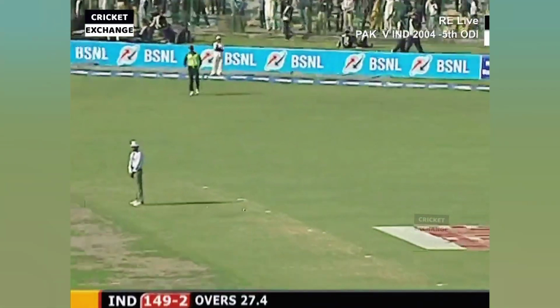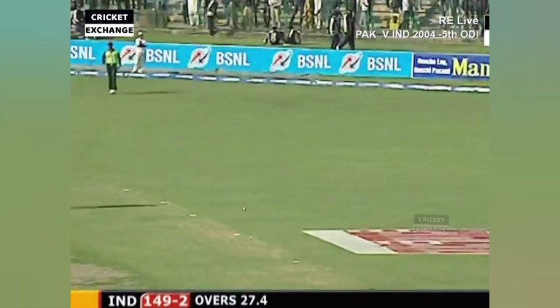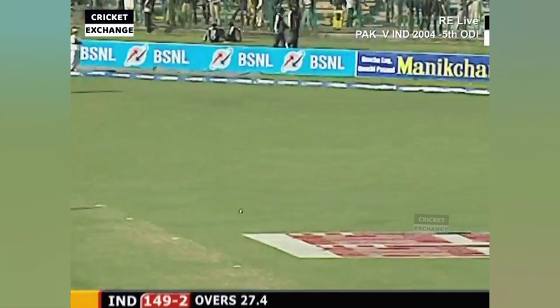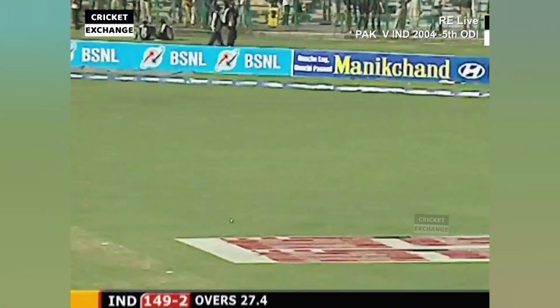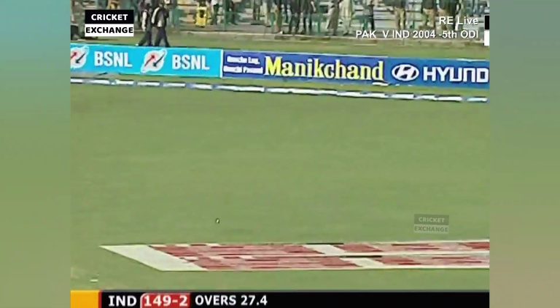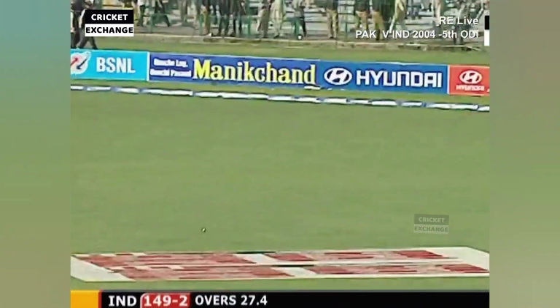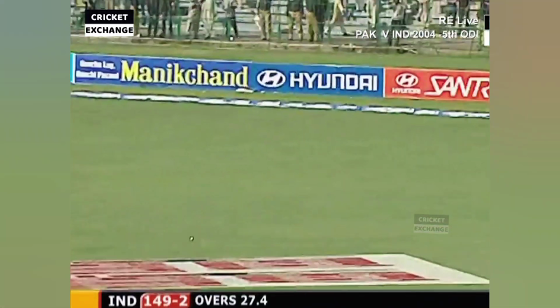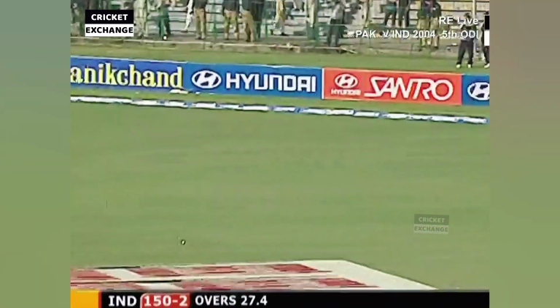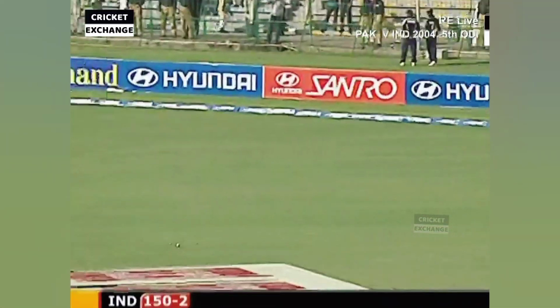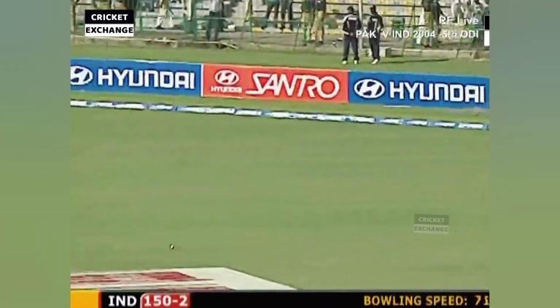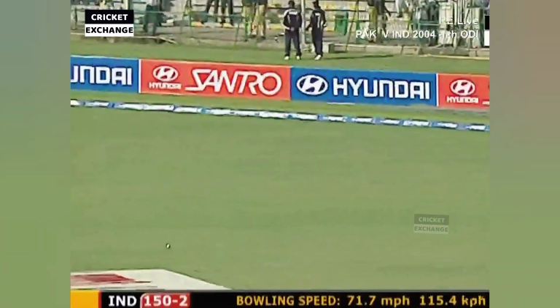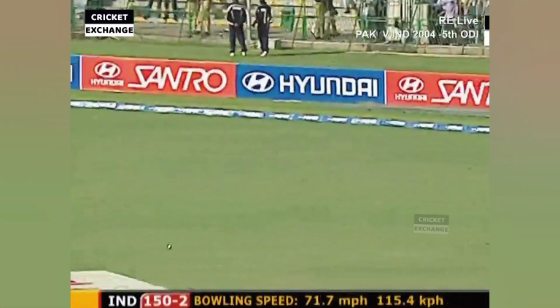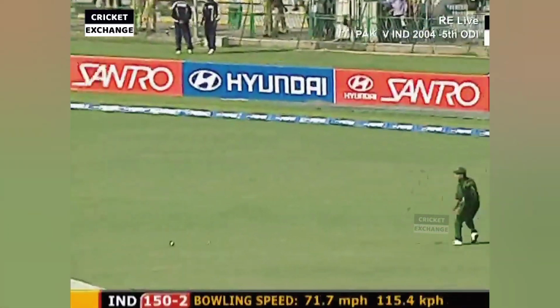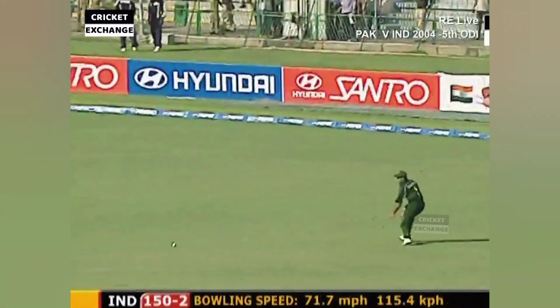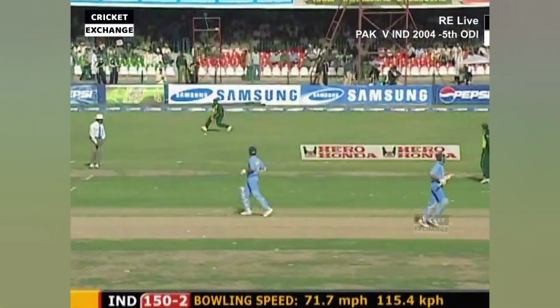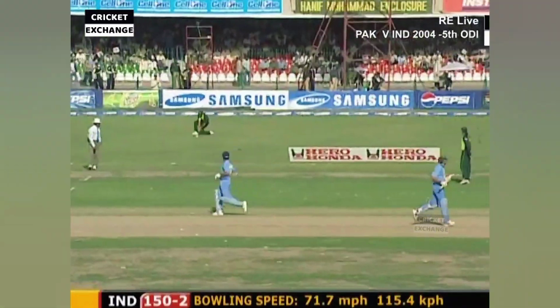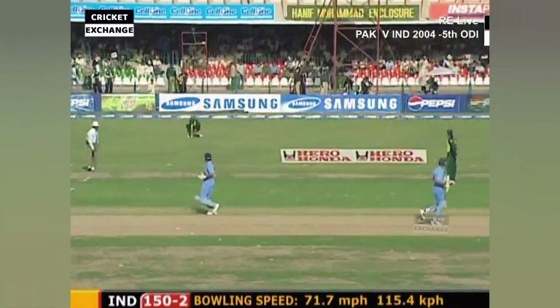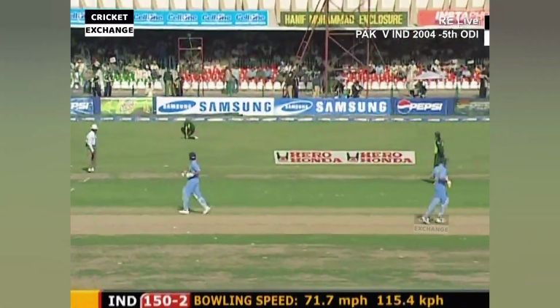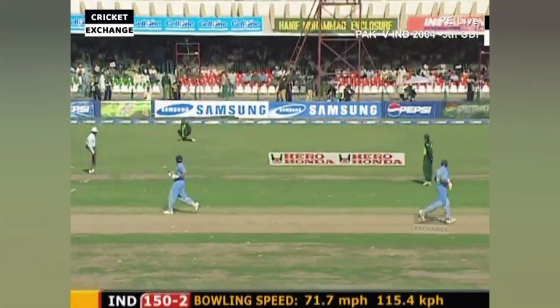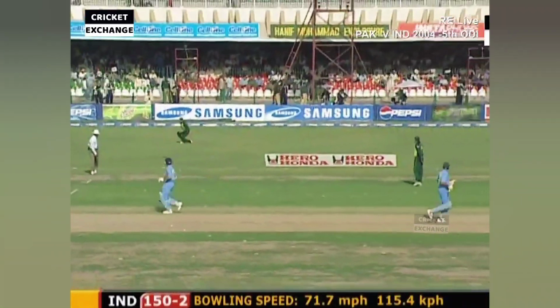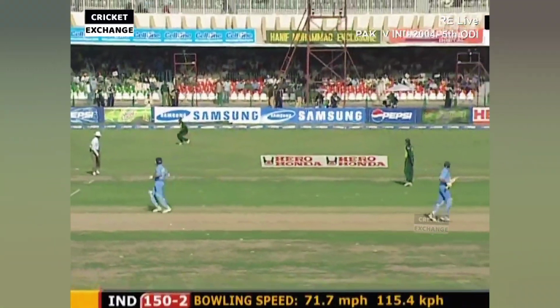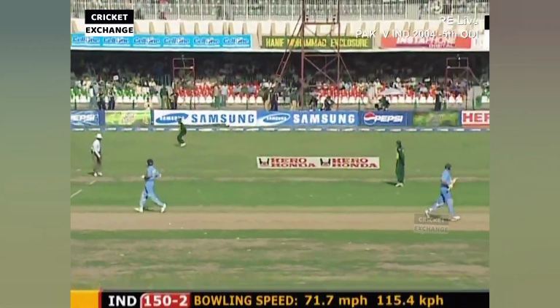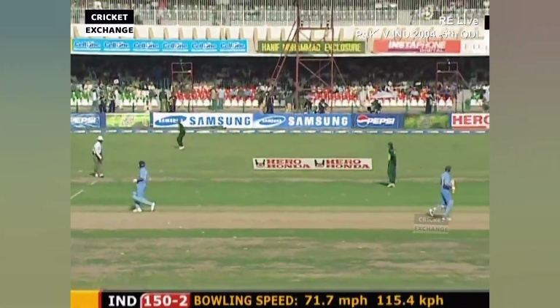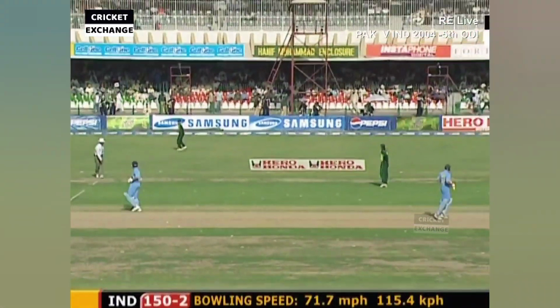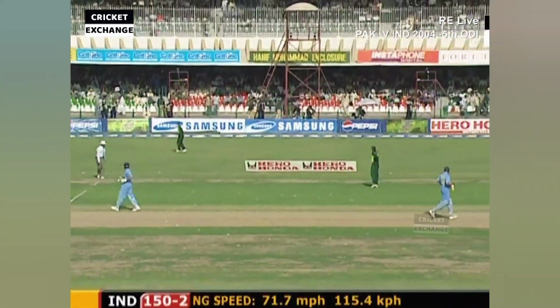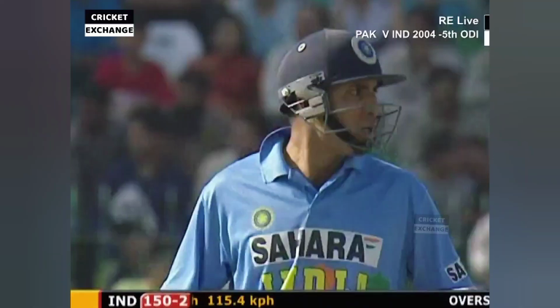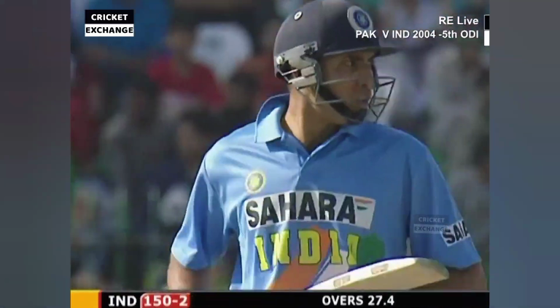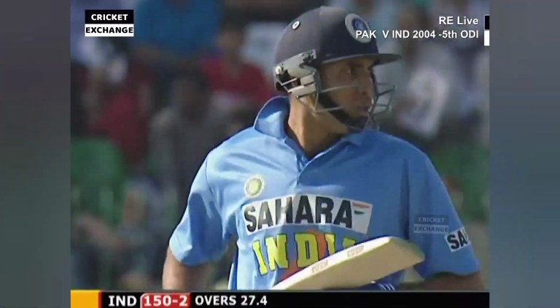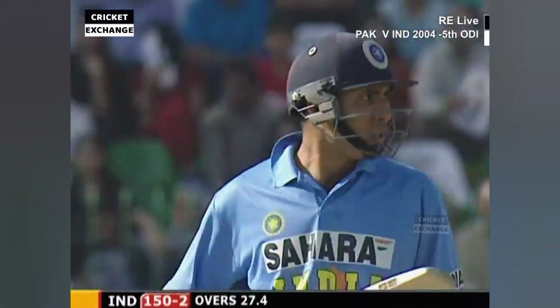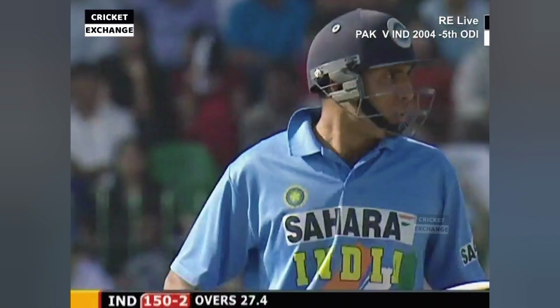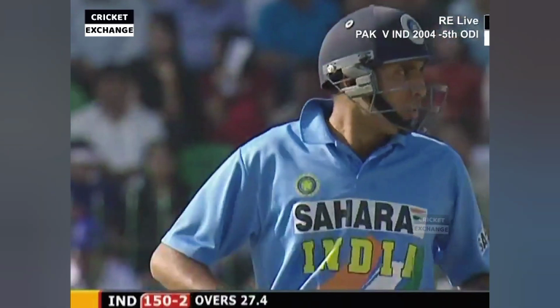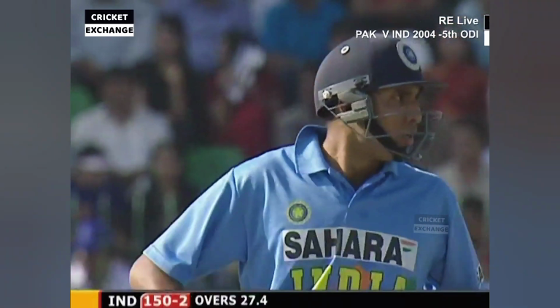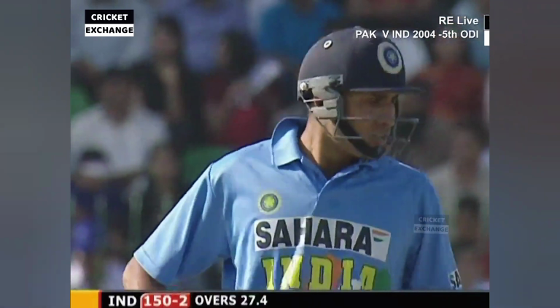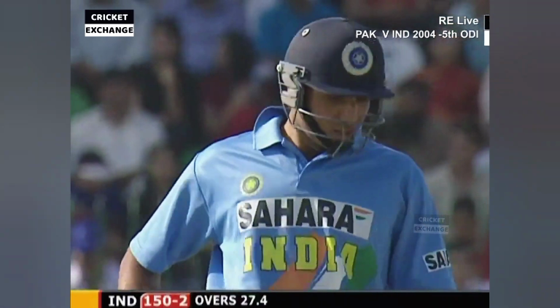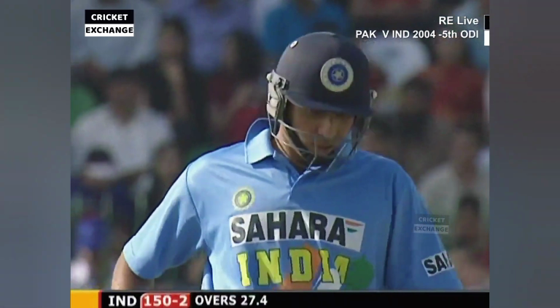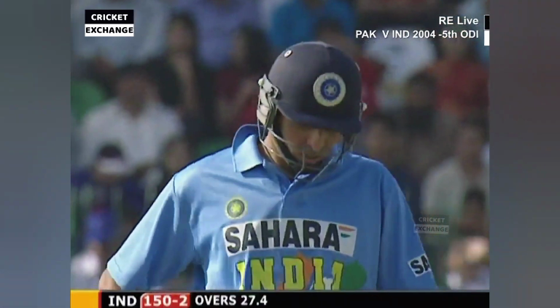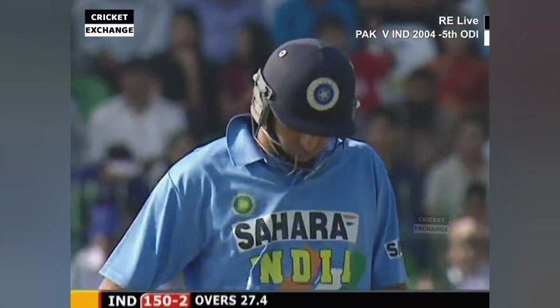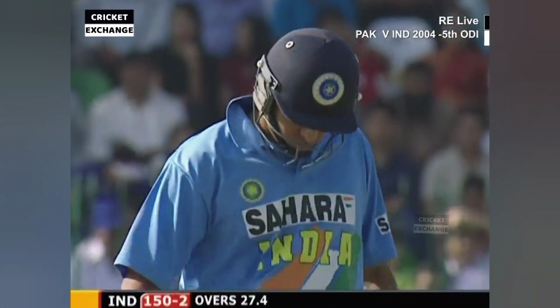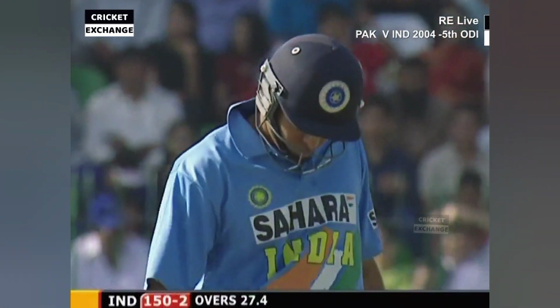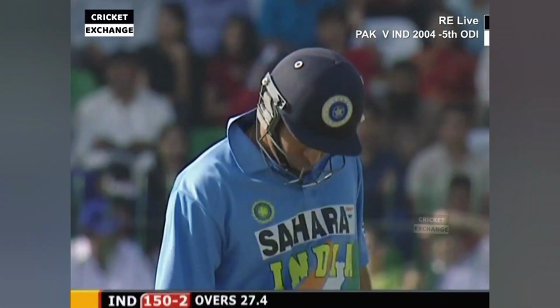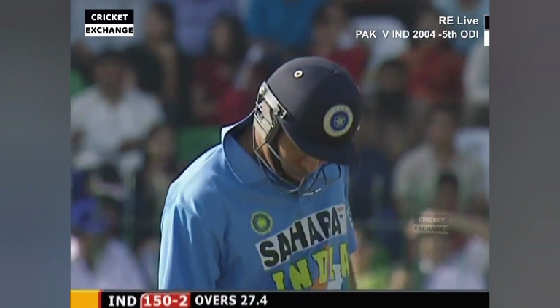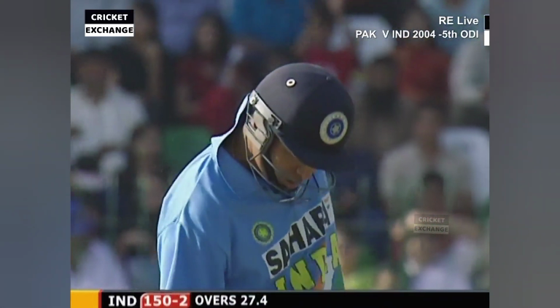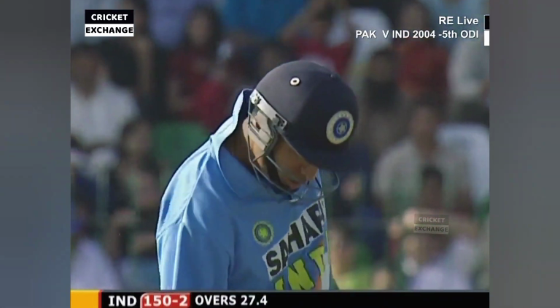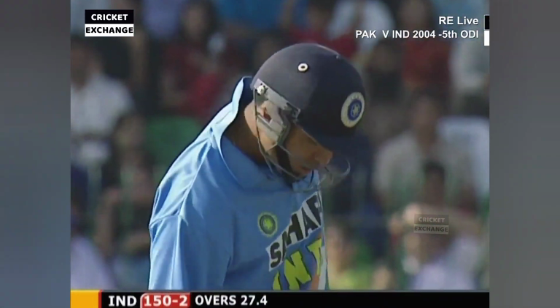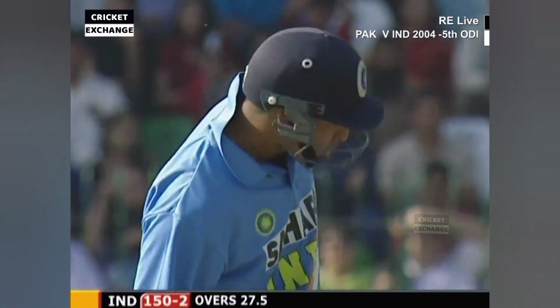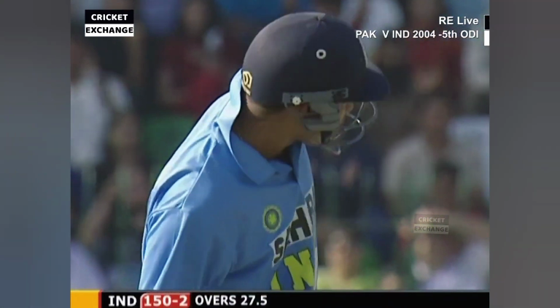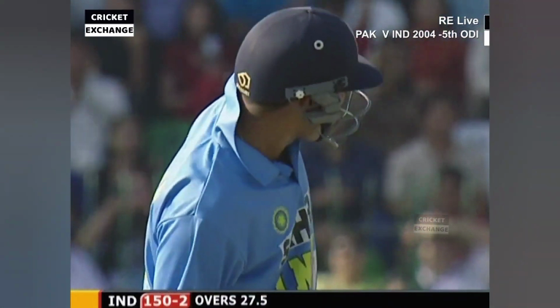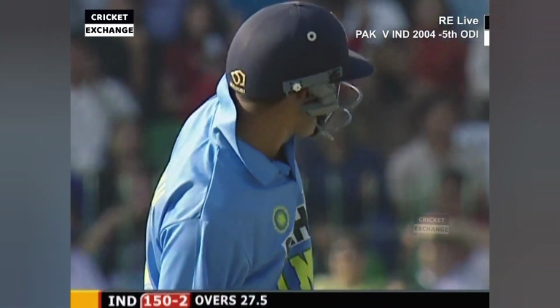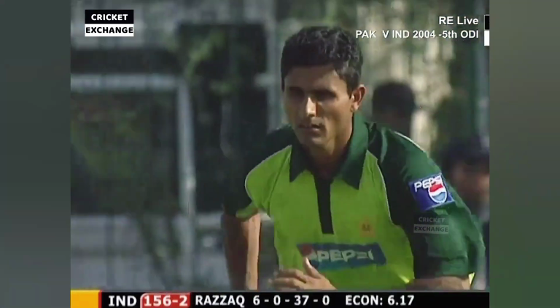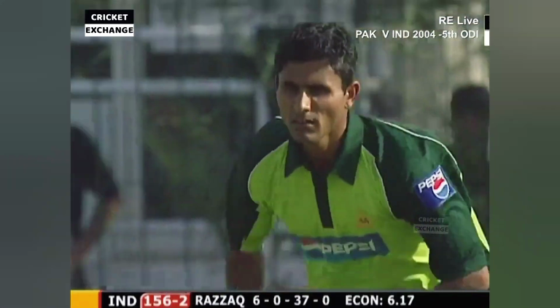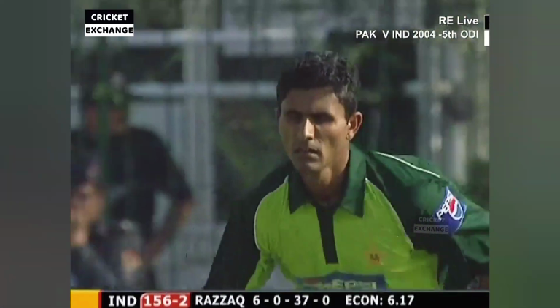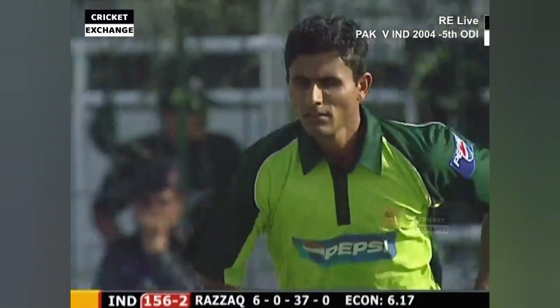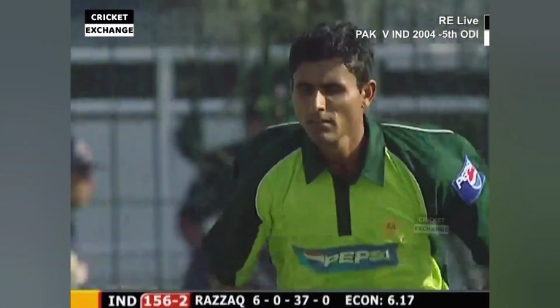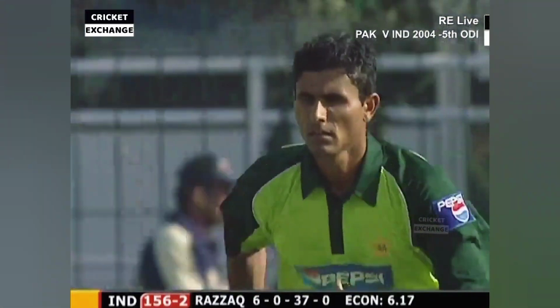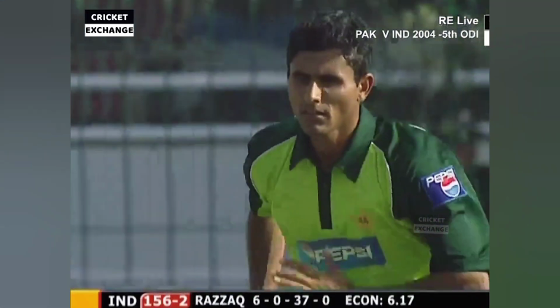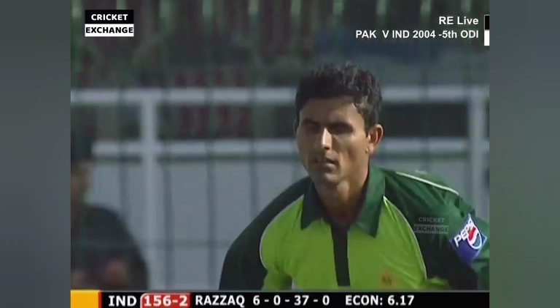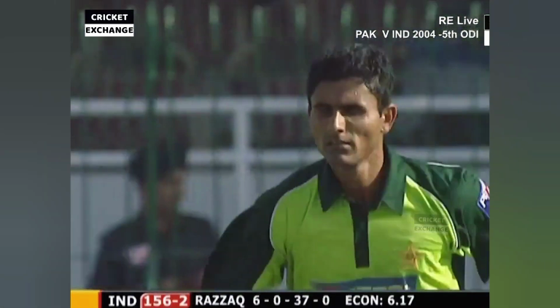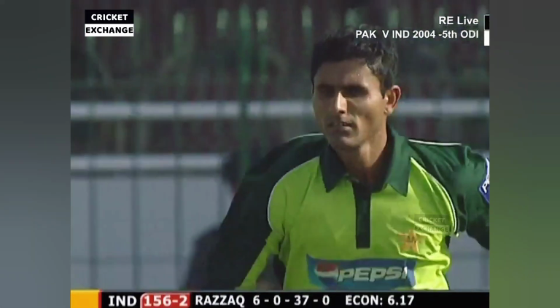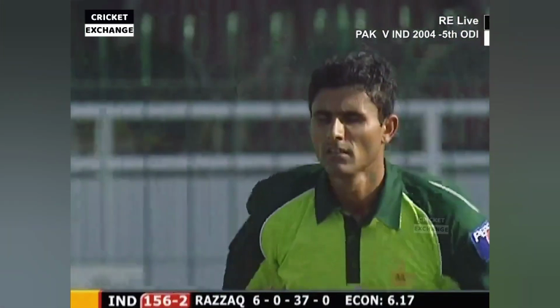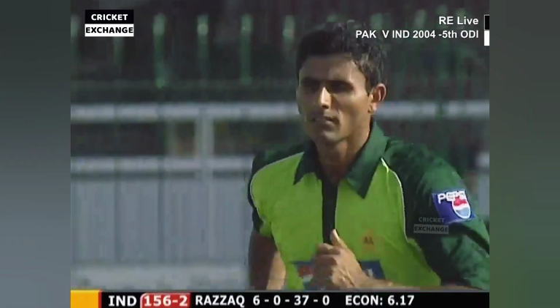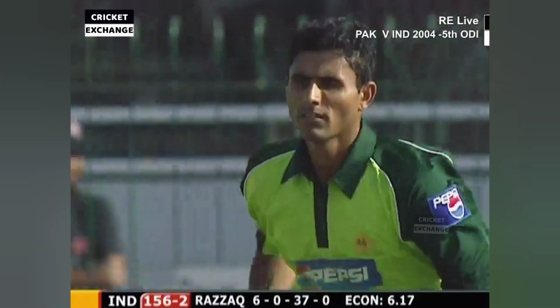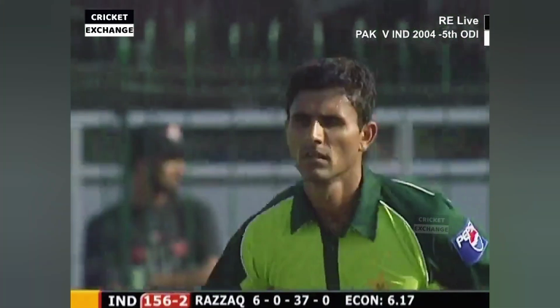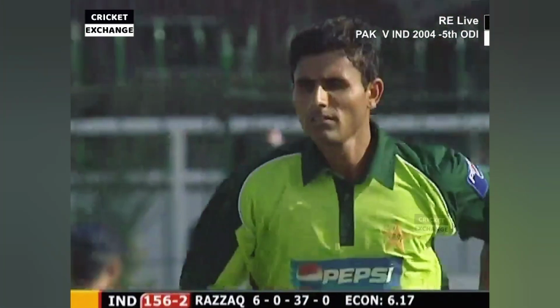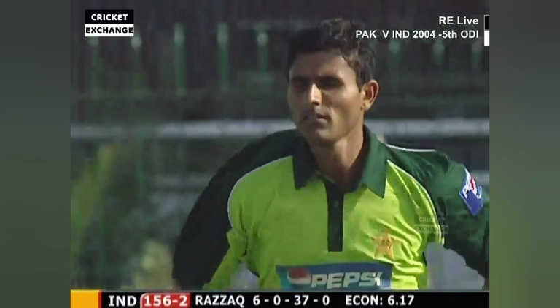Gets a run, gets a 50. Tremendous knock. 60 was meant for 37.